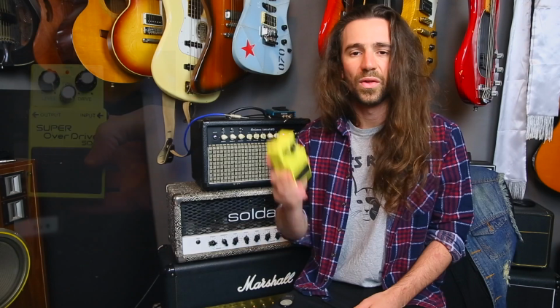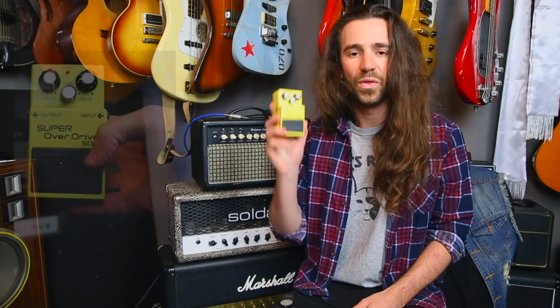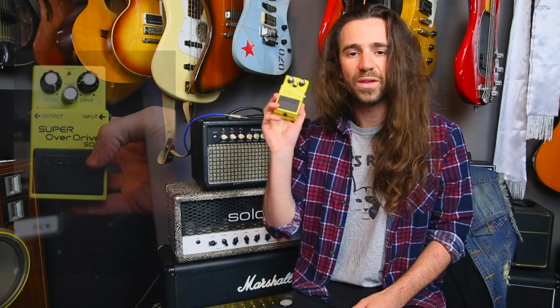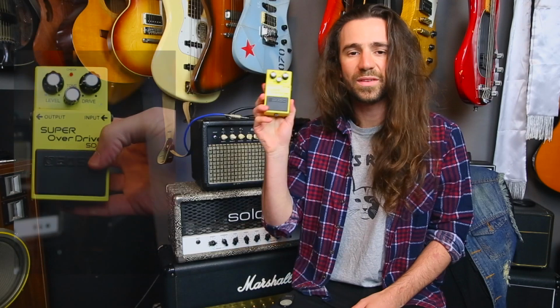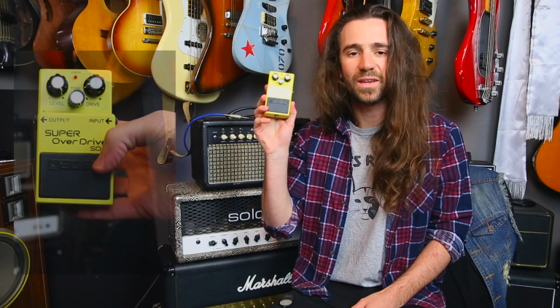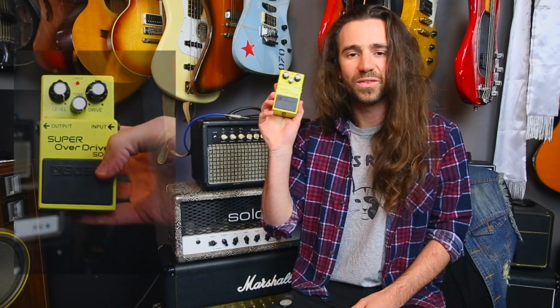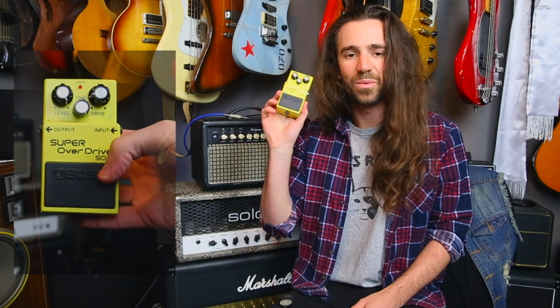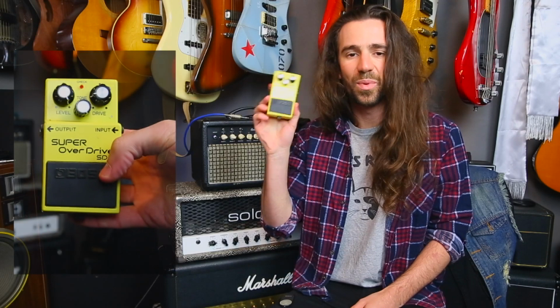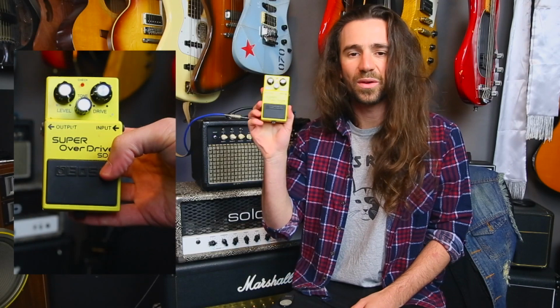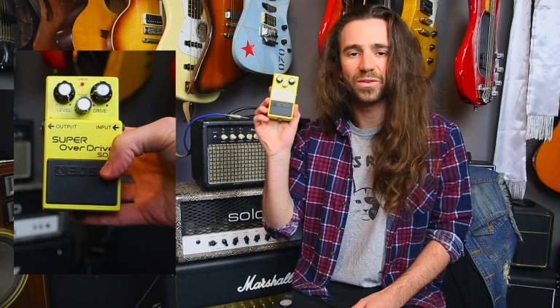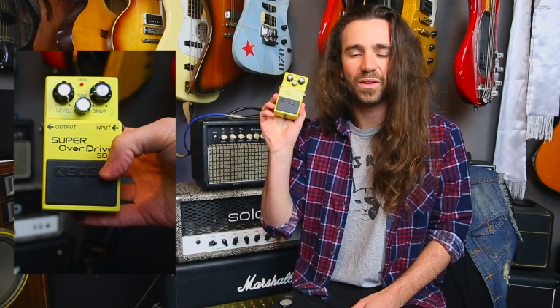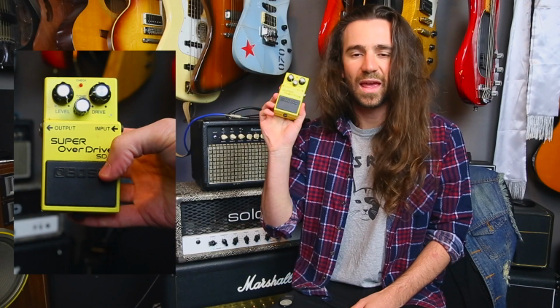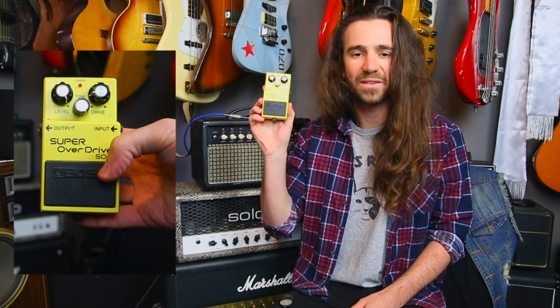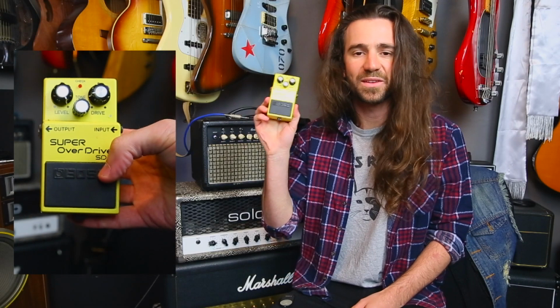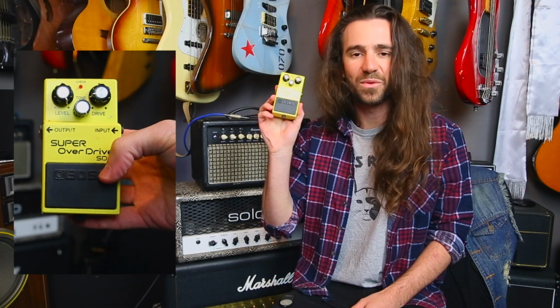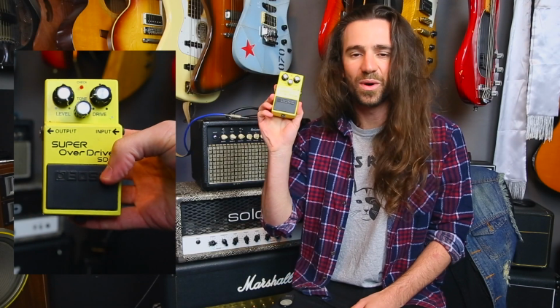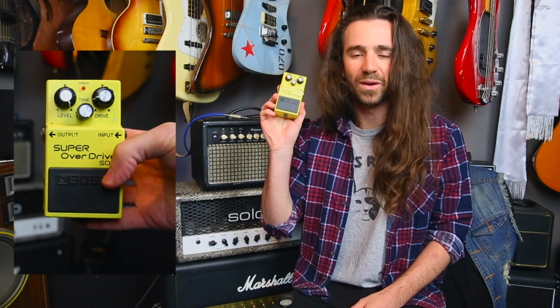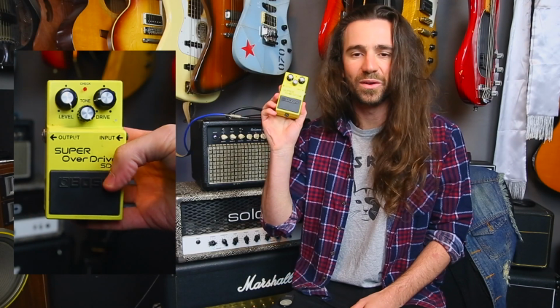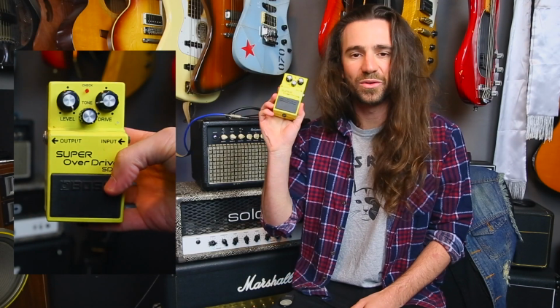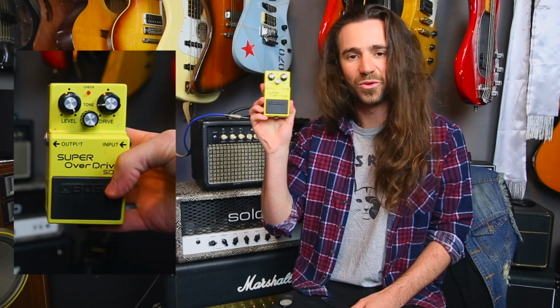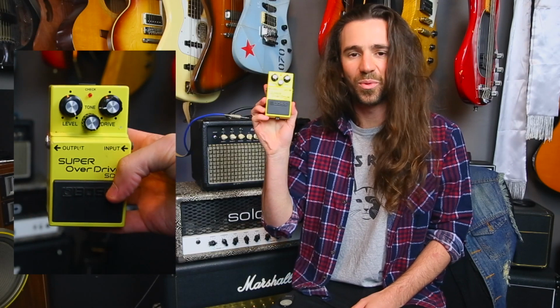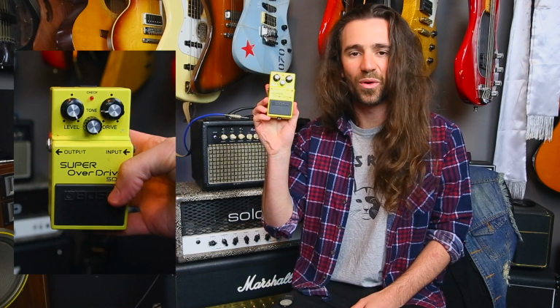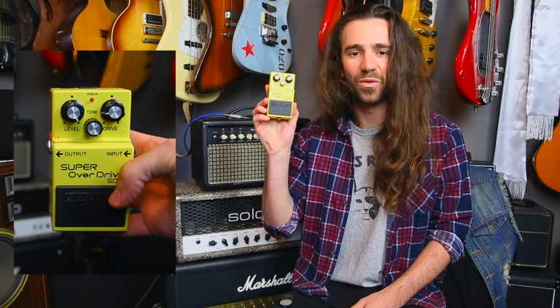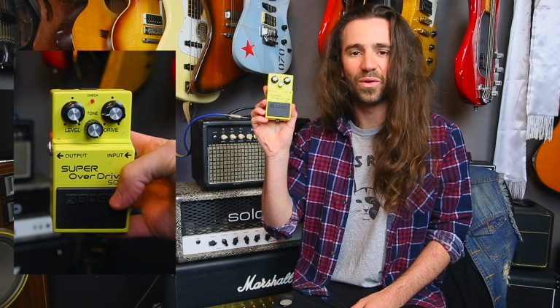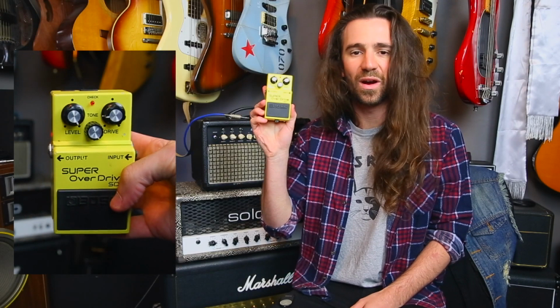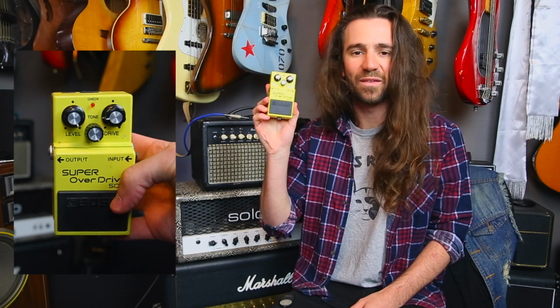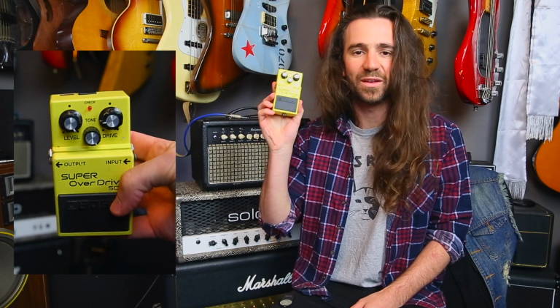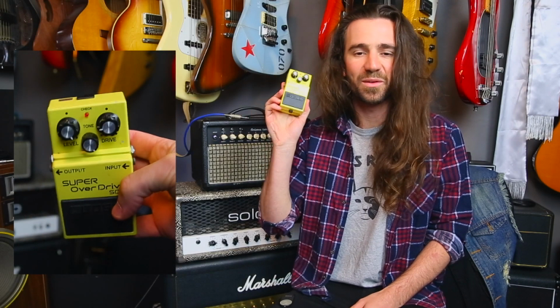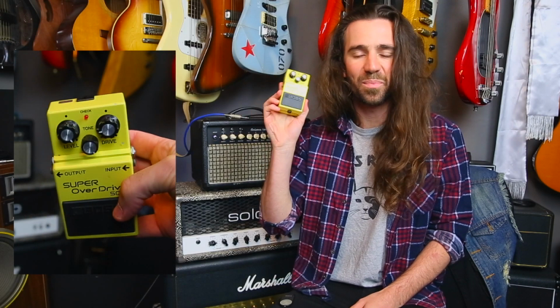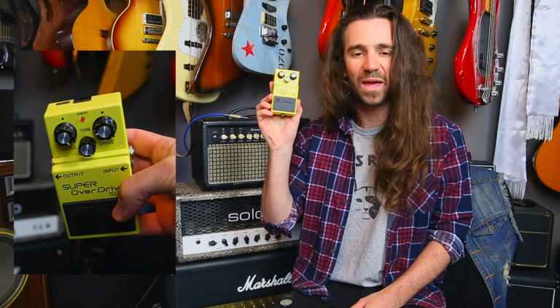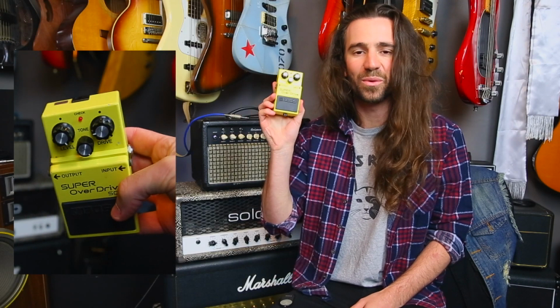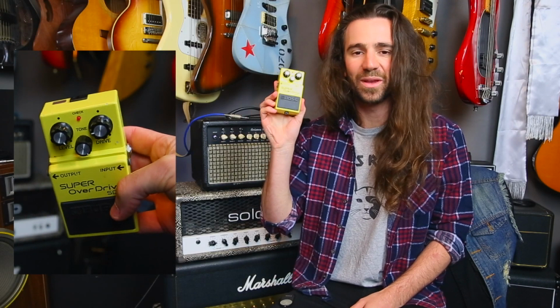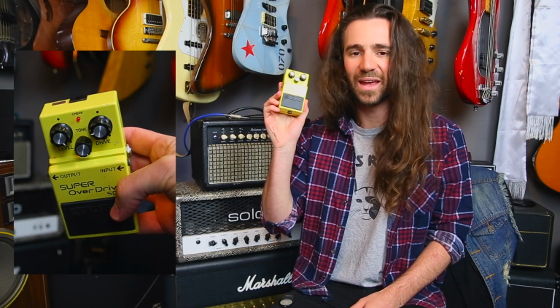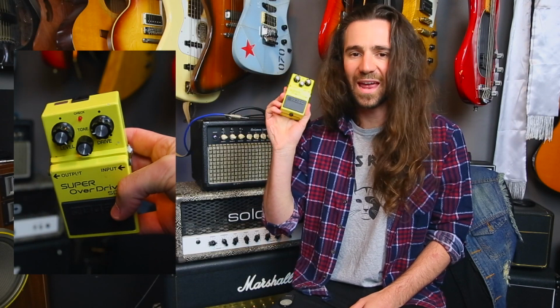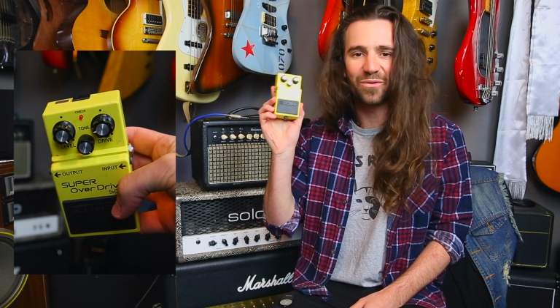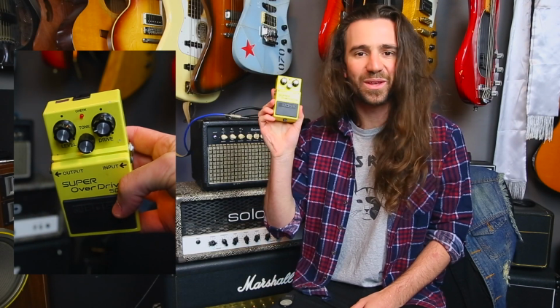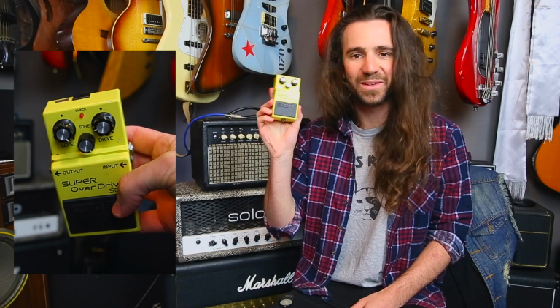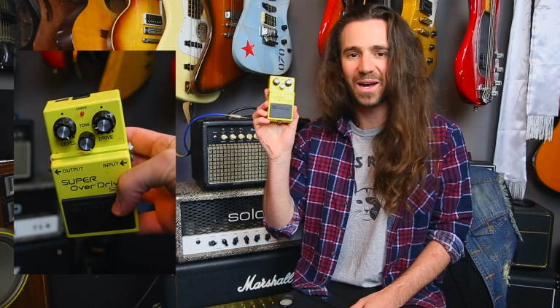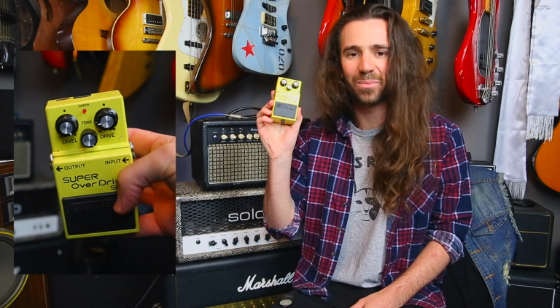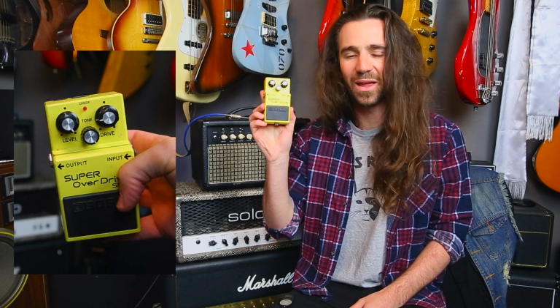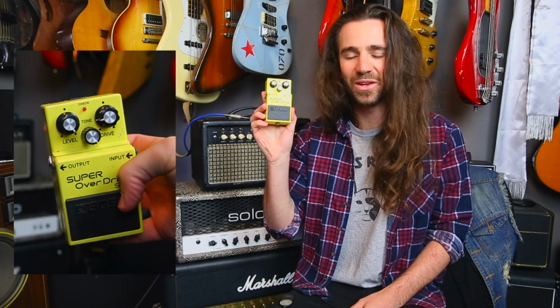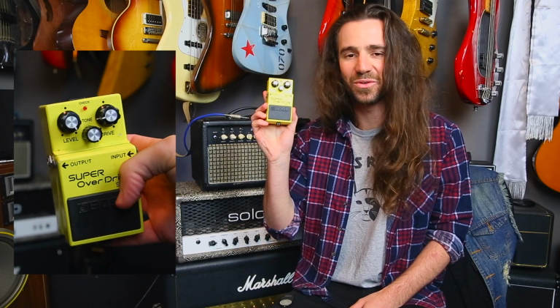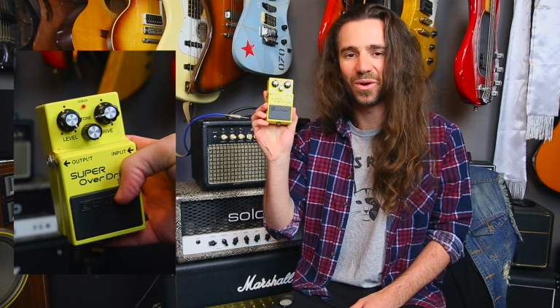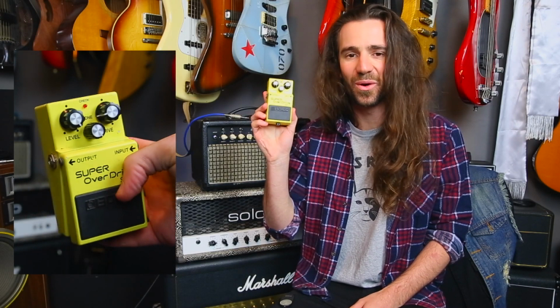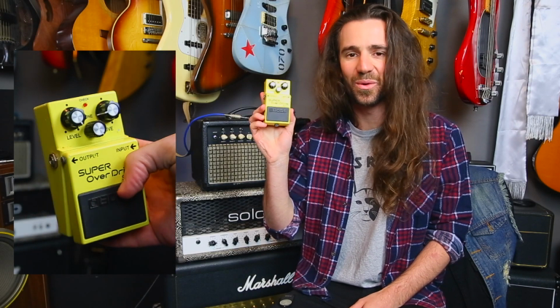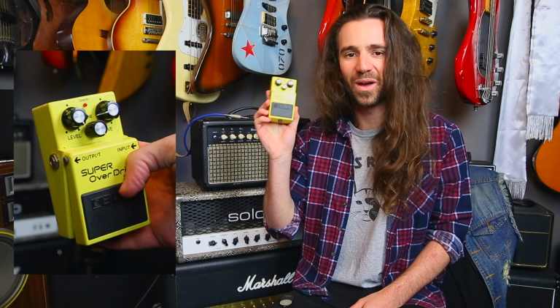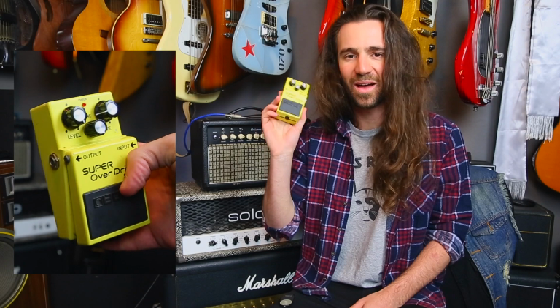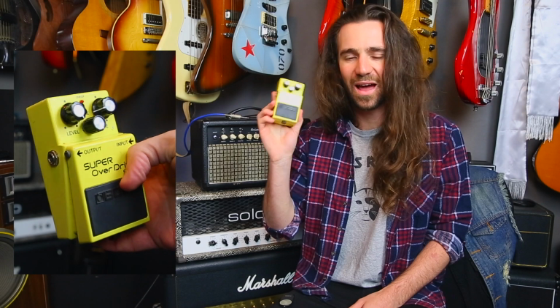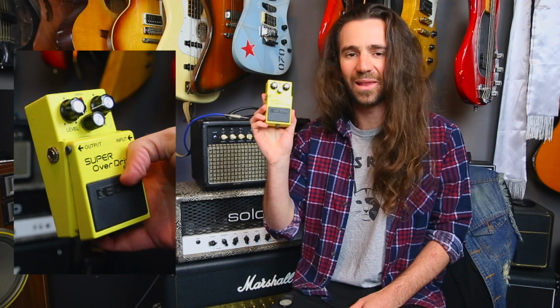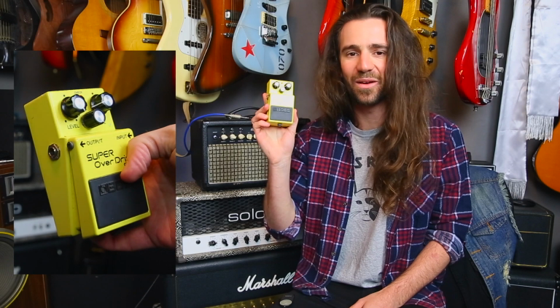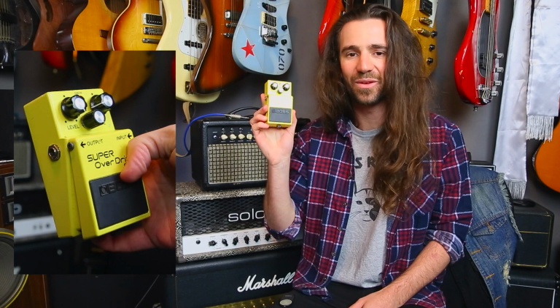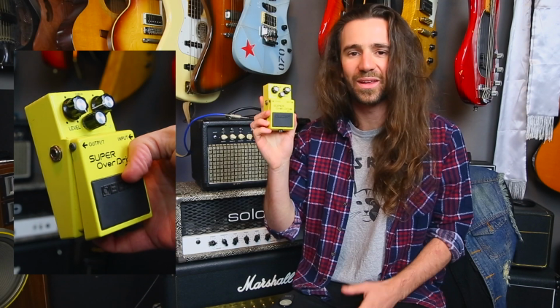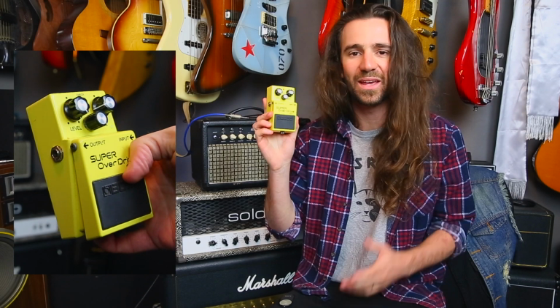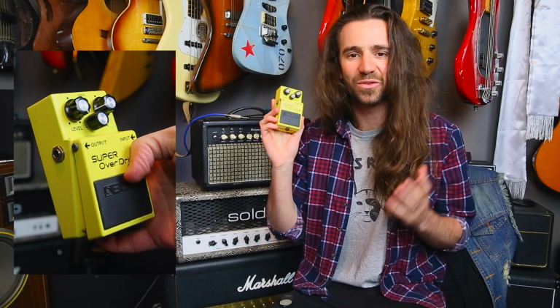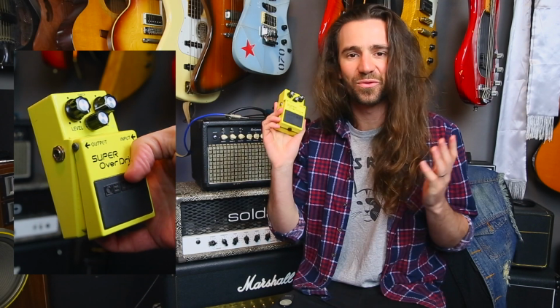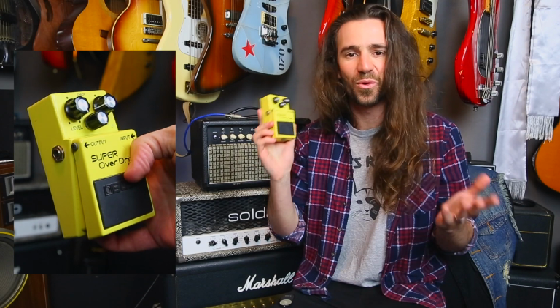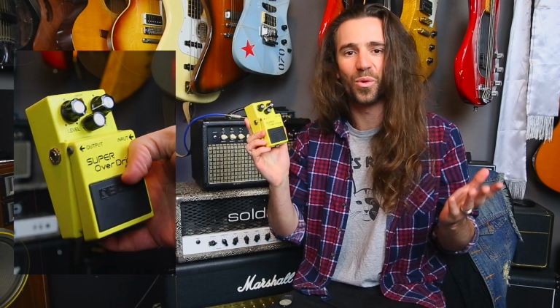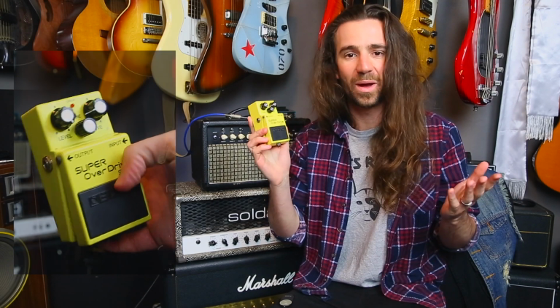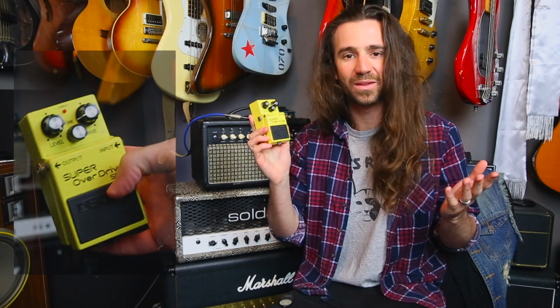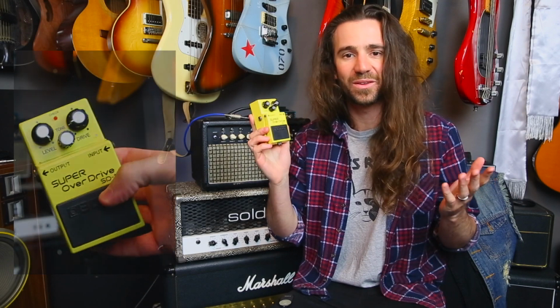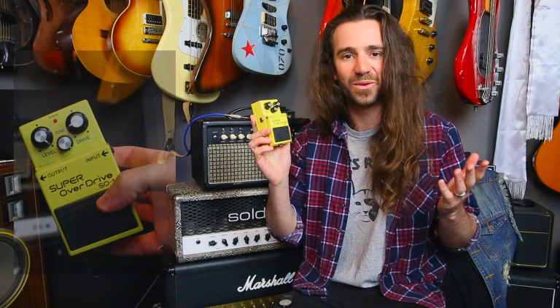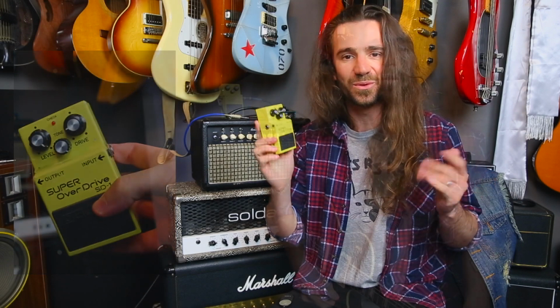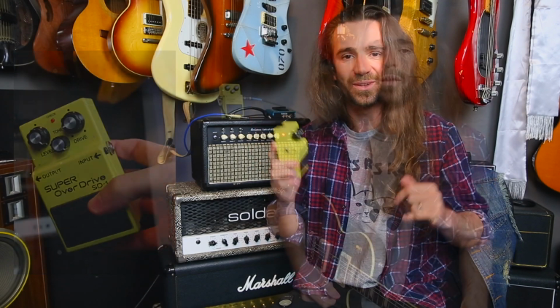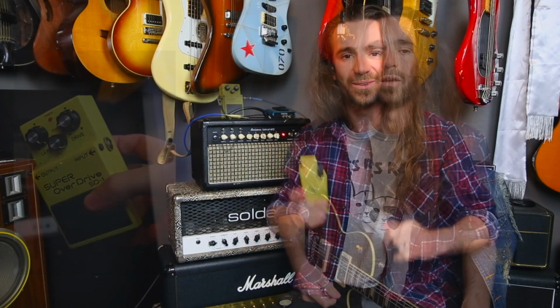This is the Boss SD-1 Super Overdrive. It's a pedal that every guitar player should own. I love it. Here's four ways to use it.